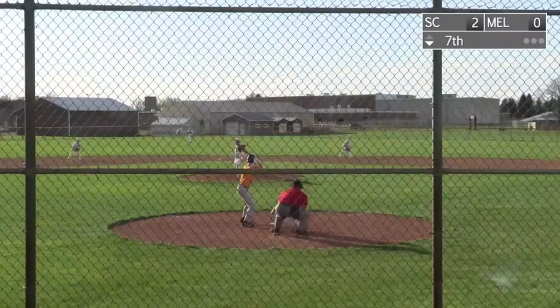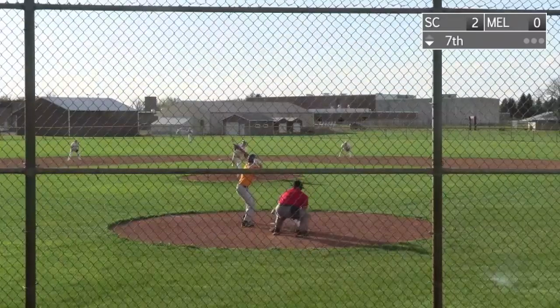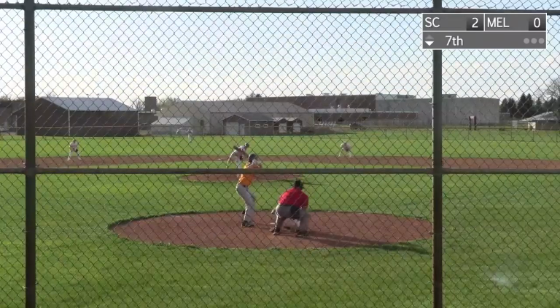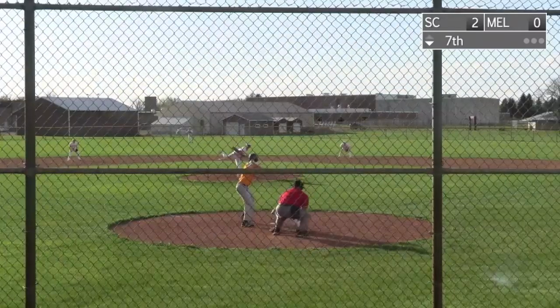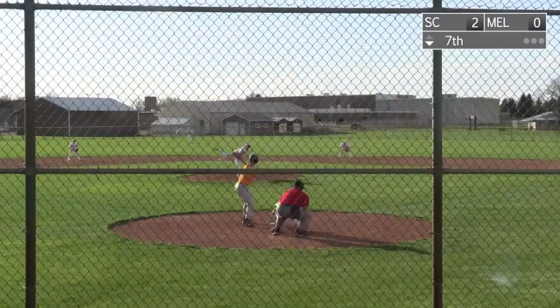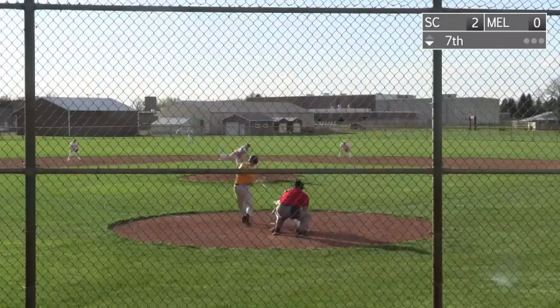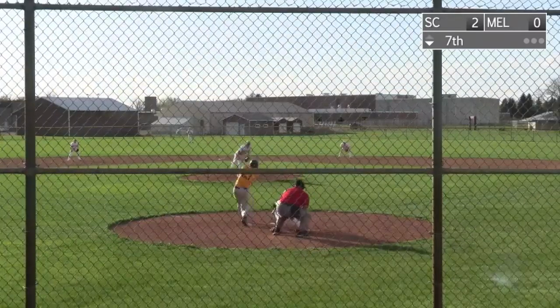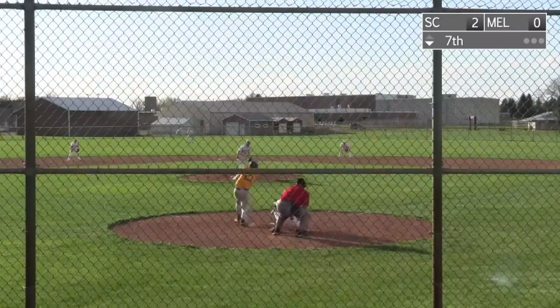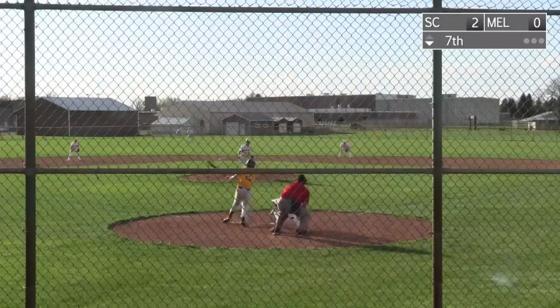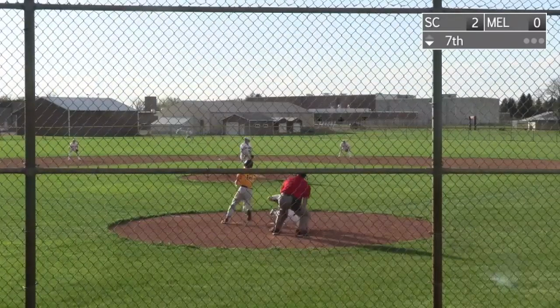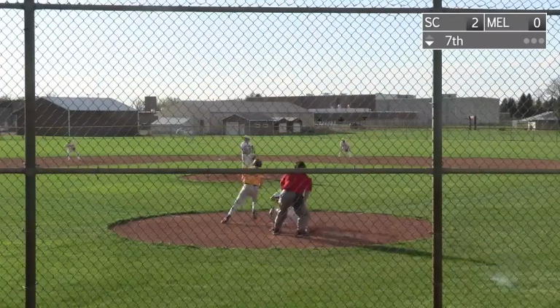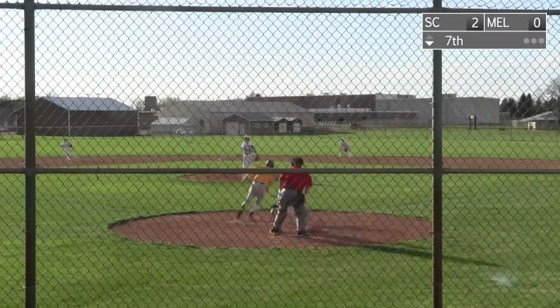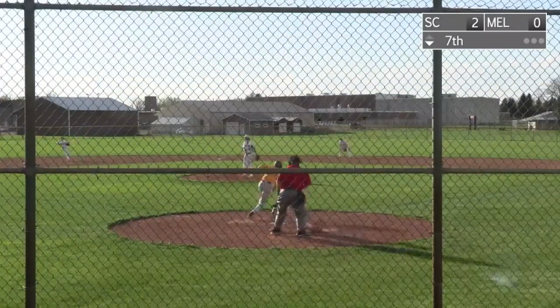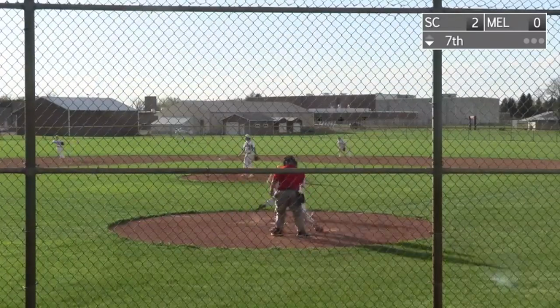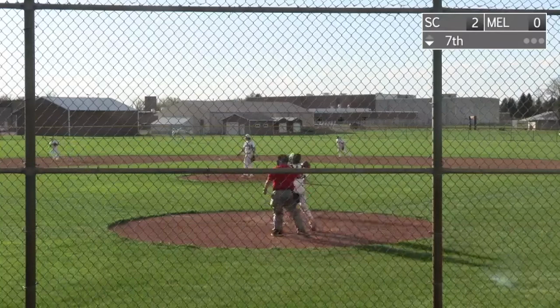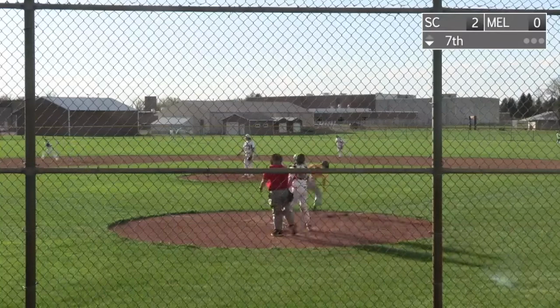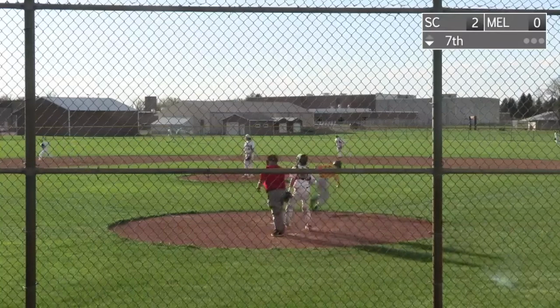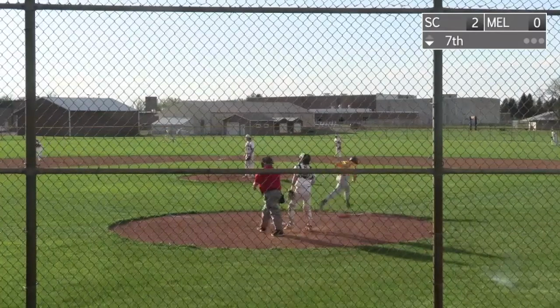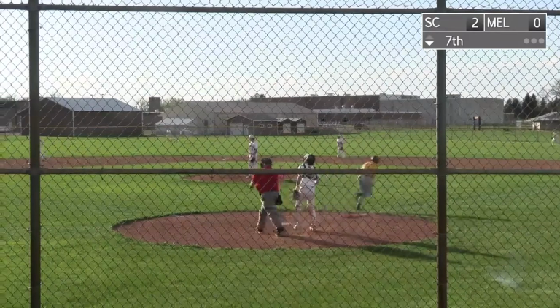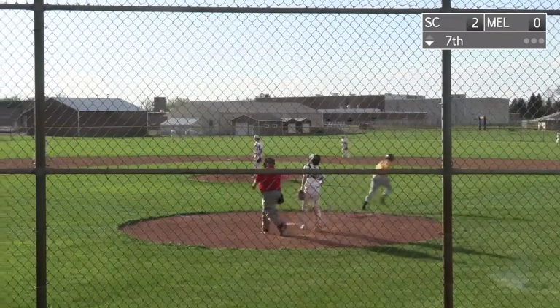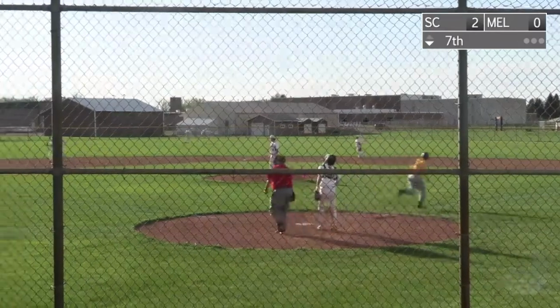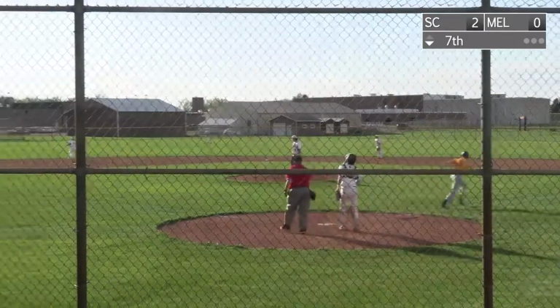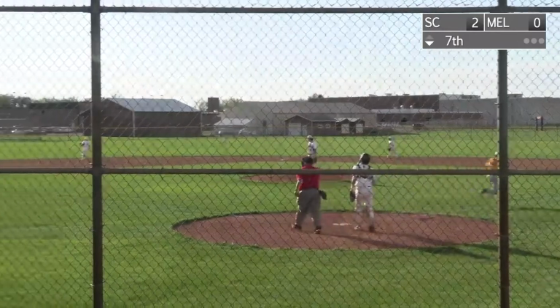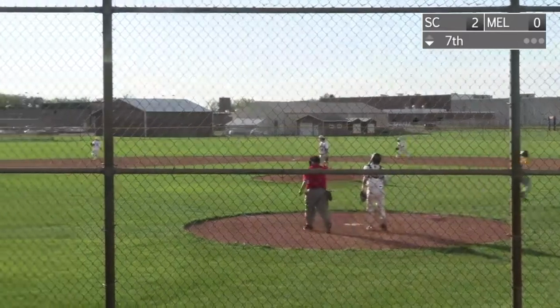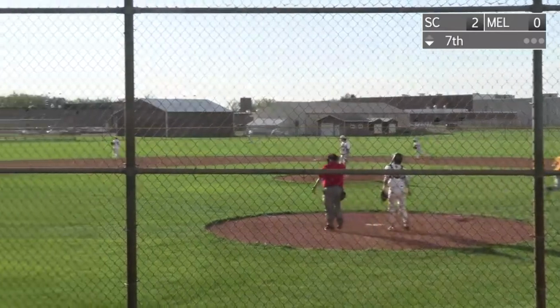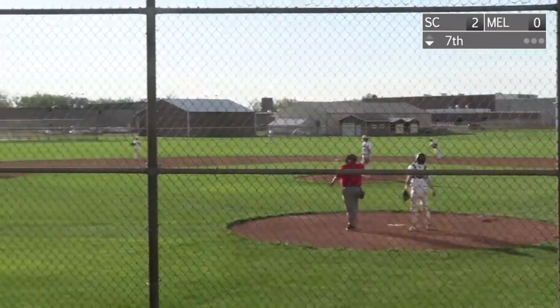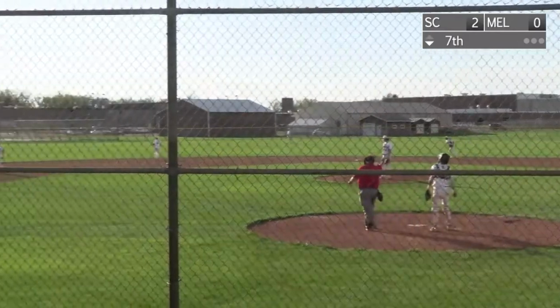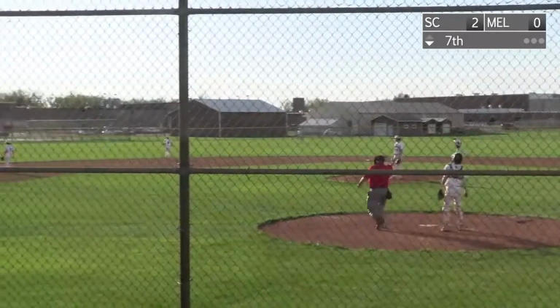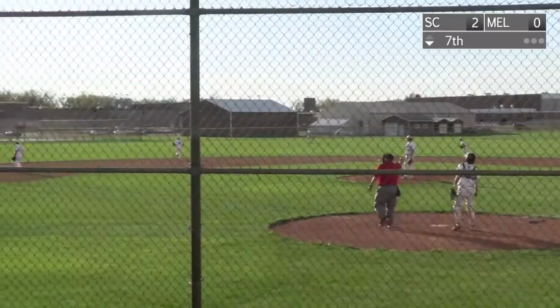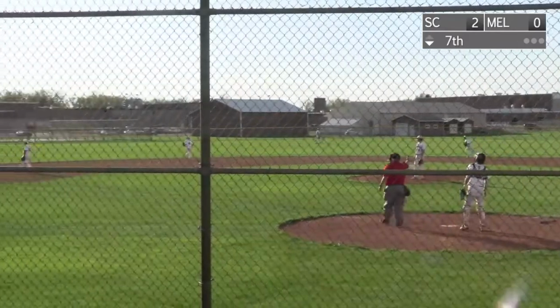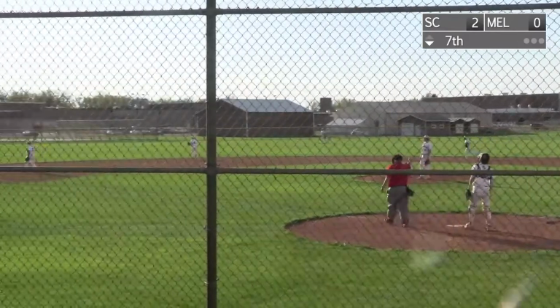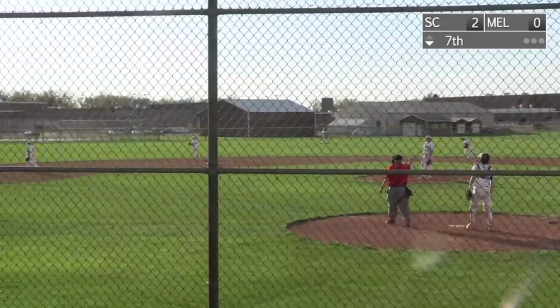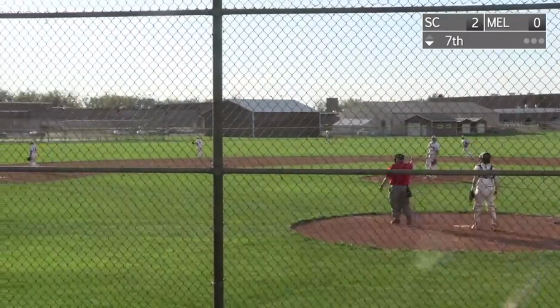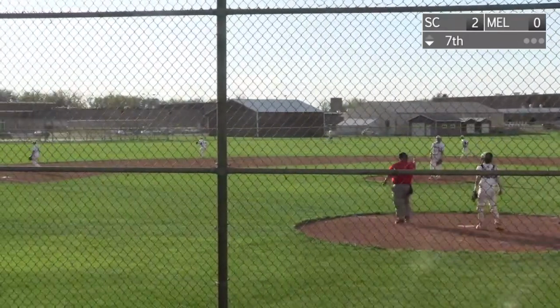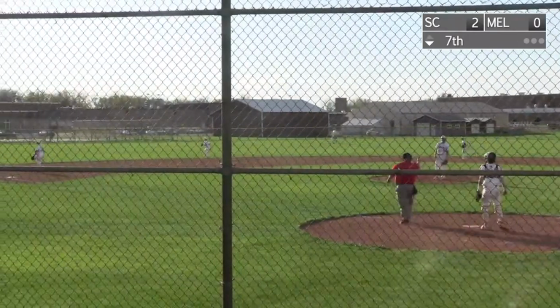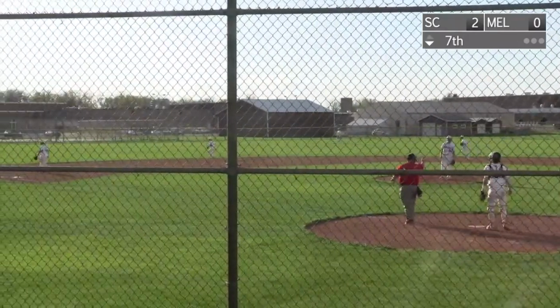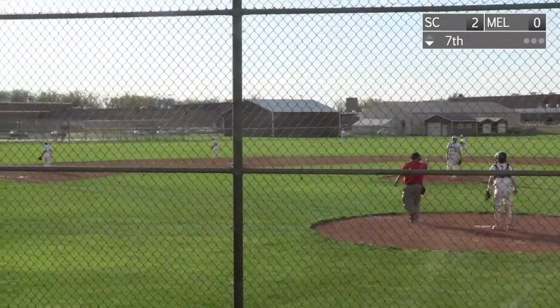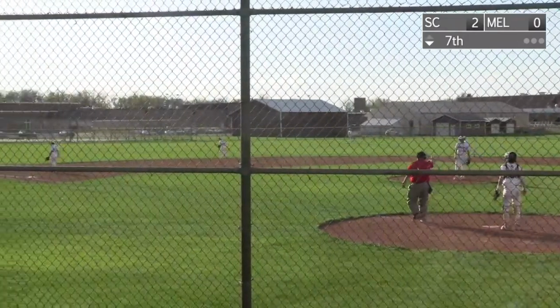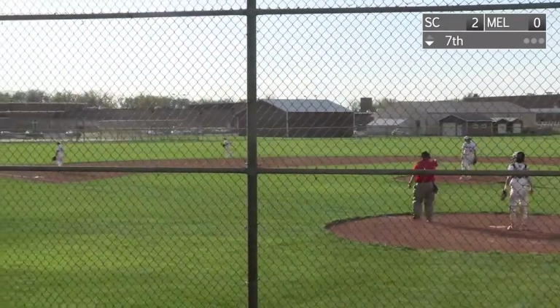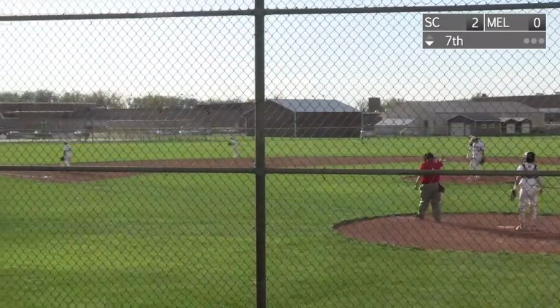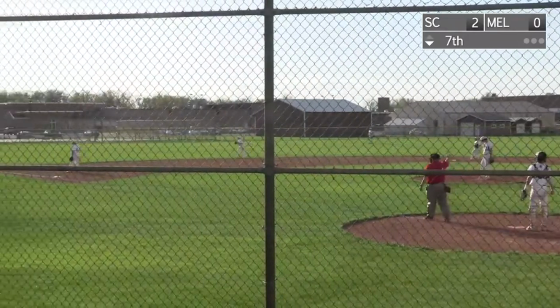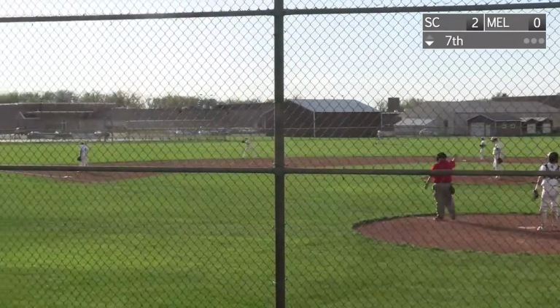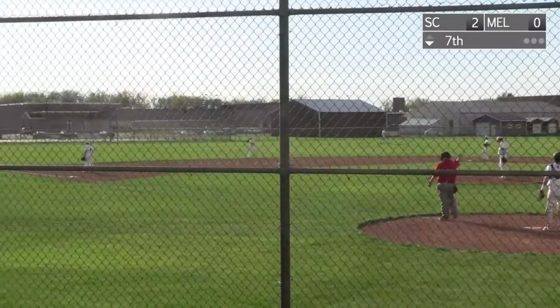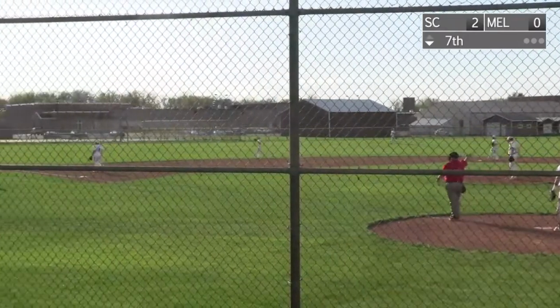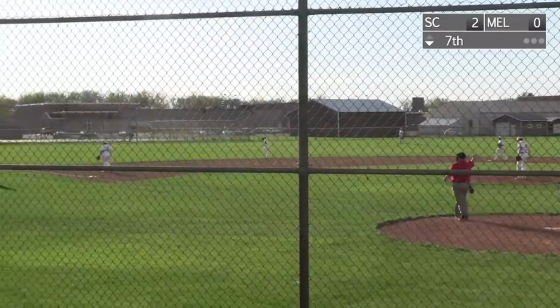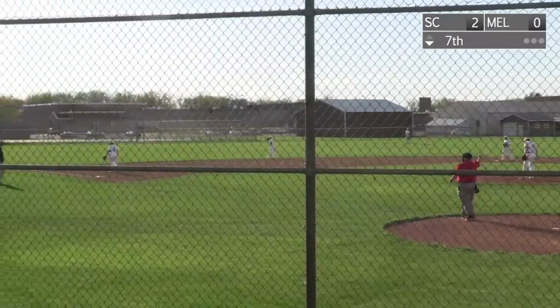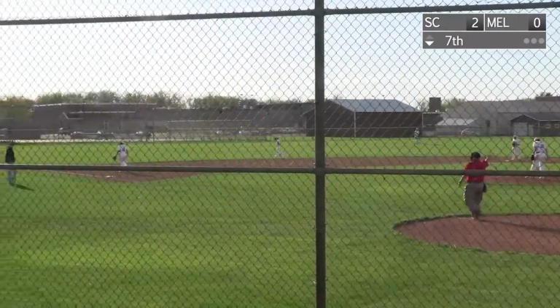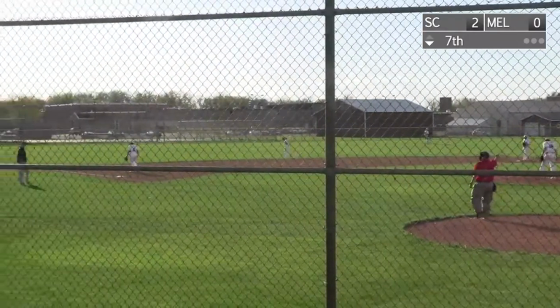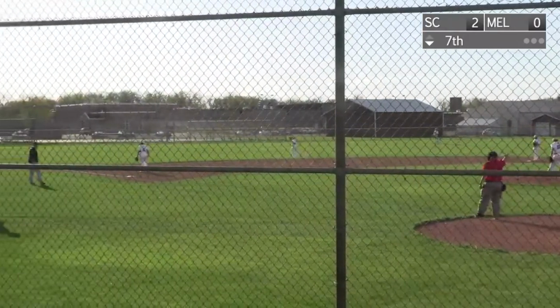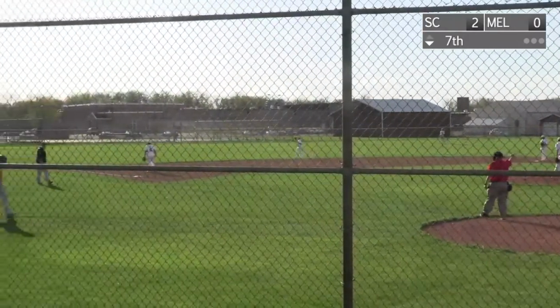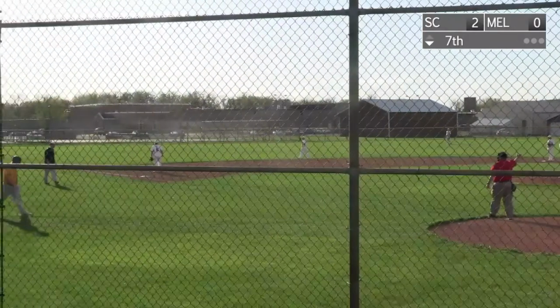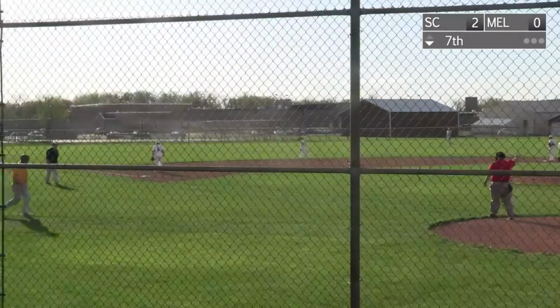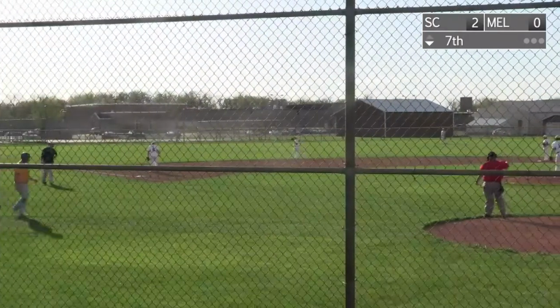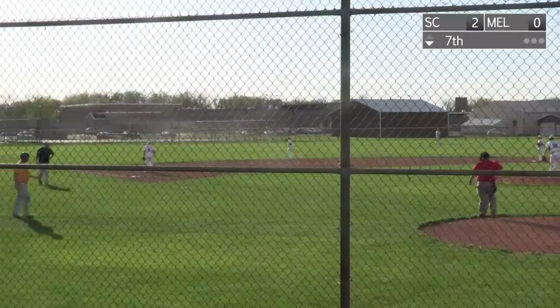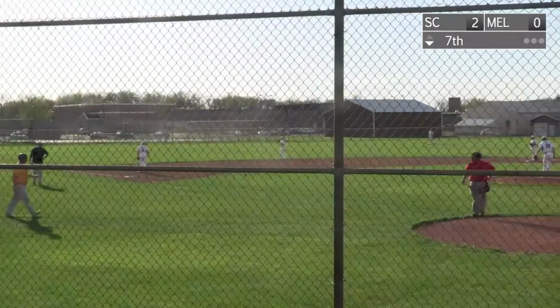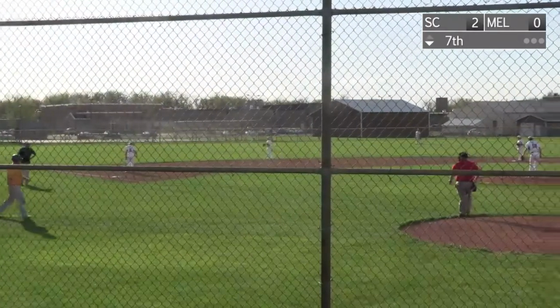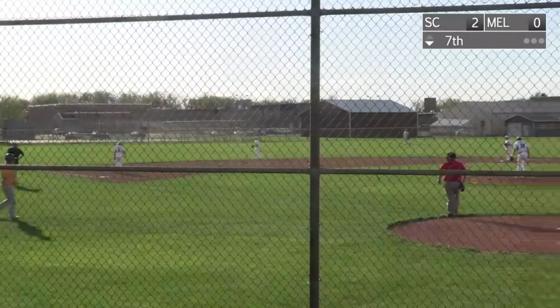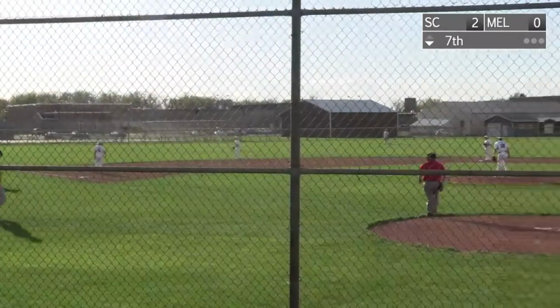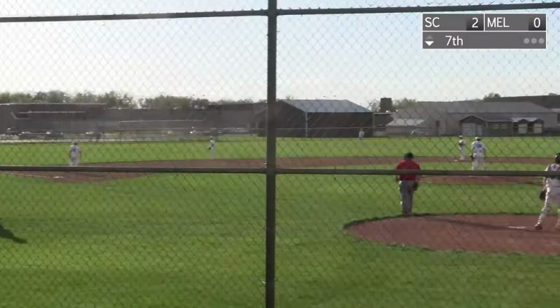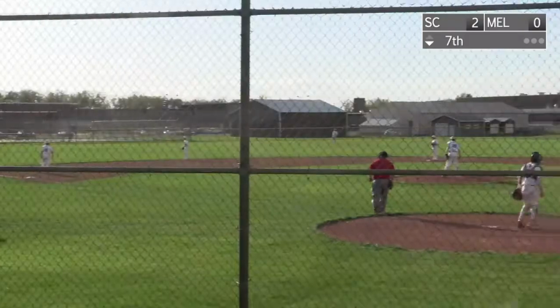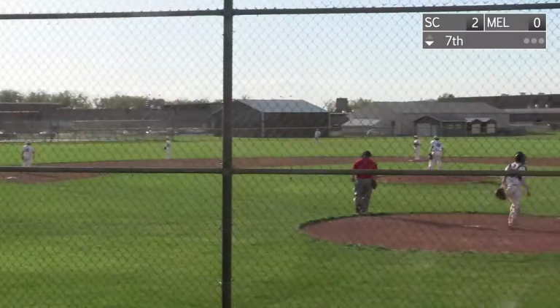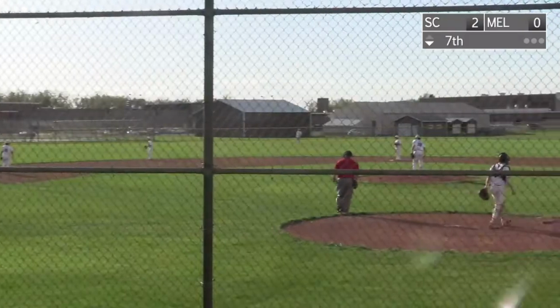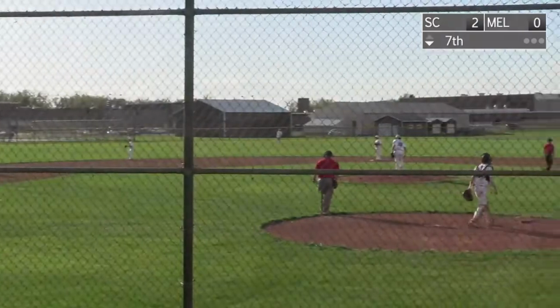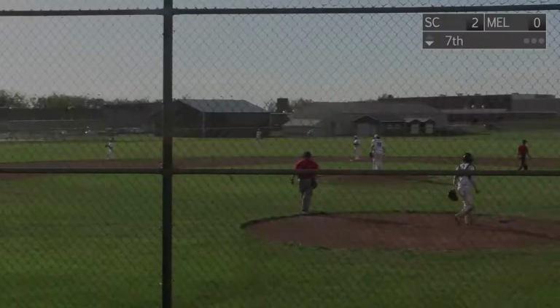Pitch to Anderson, swings, hits it down the left field line. It's going to be a fair ball, base hit. Anderson is on to begin the inning.